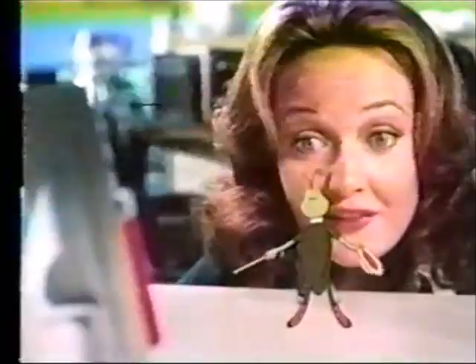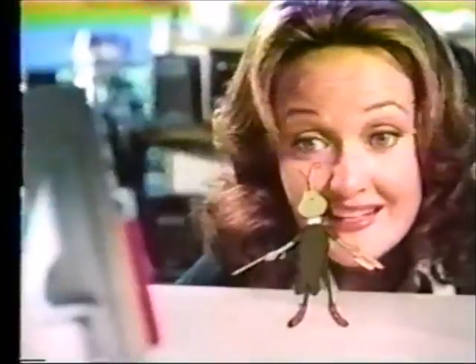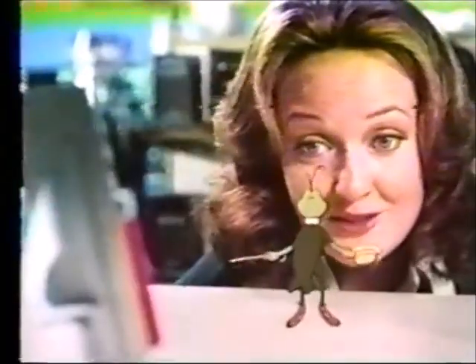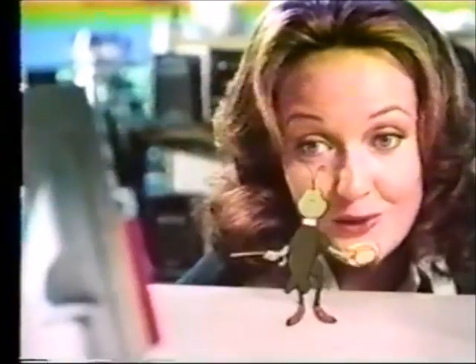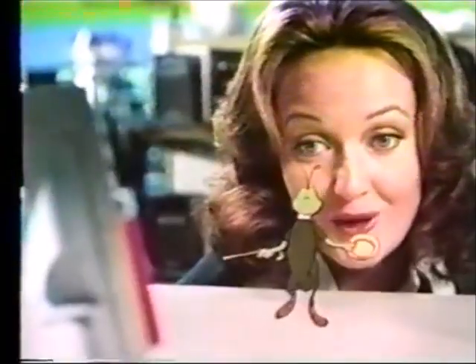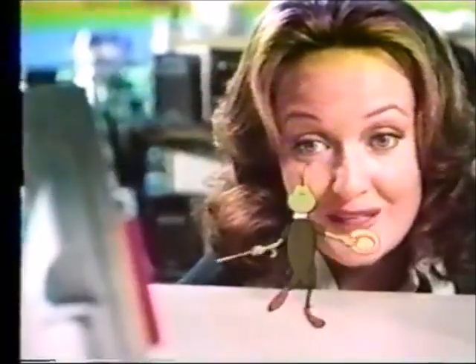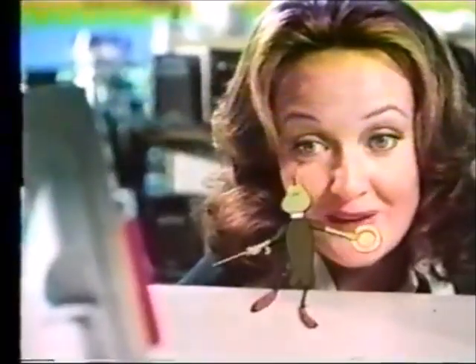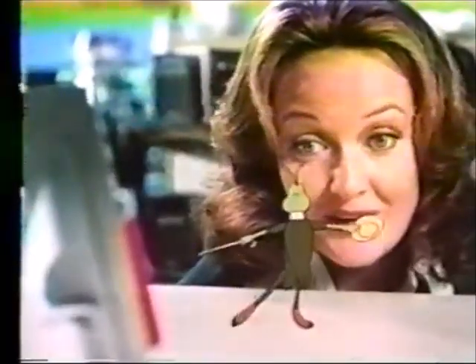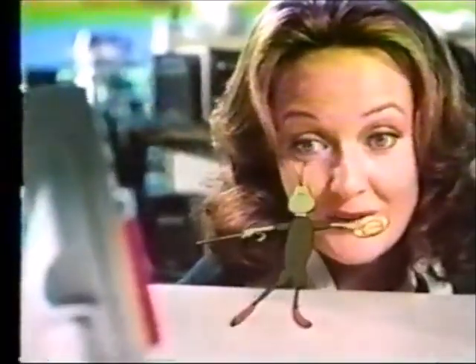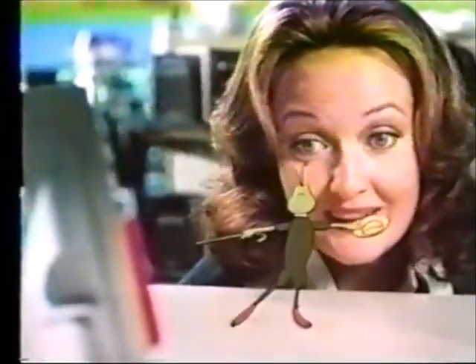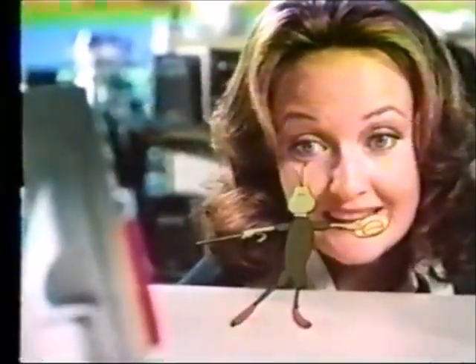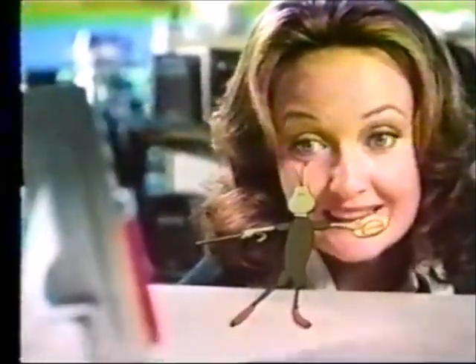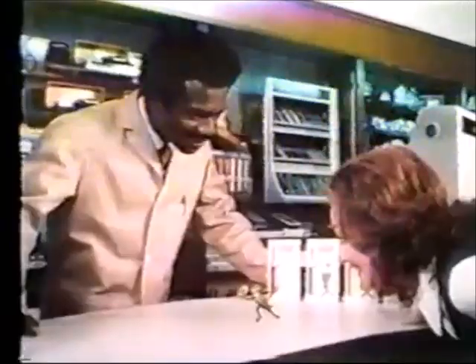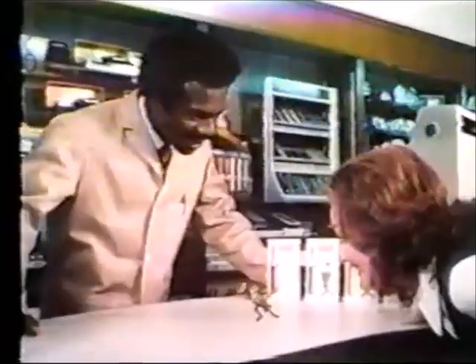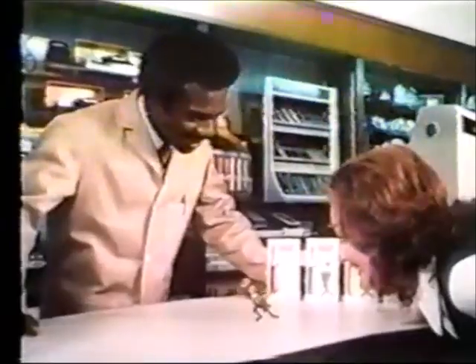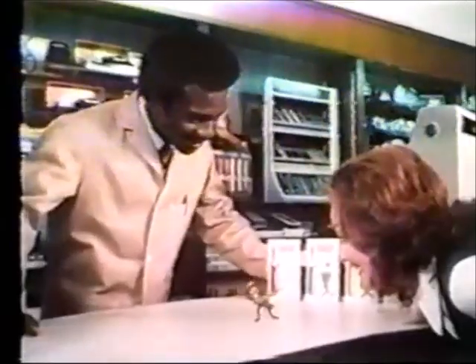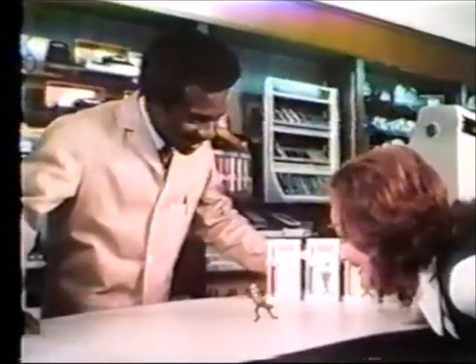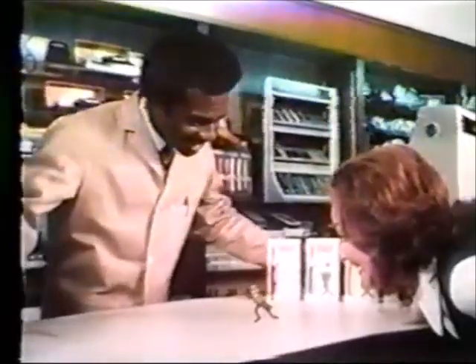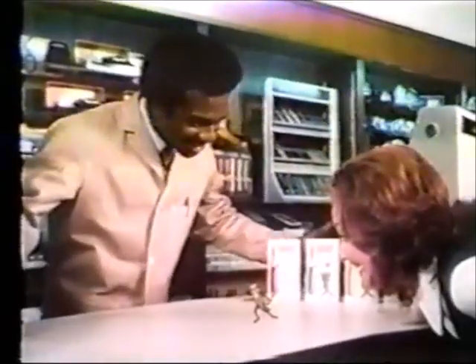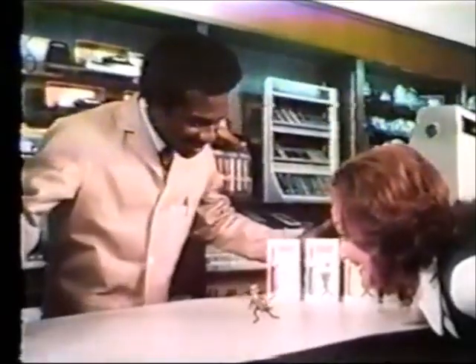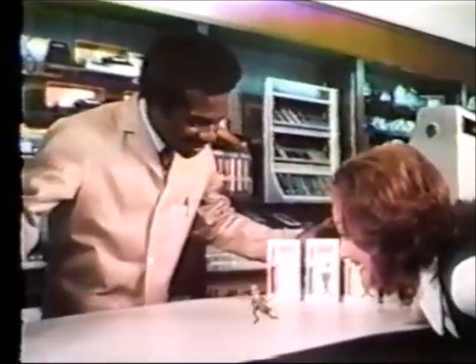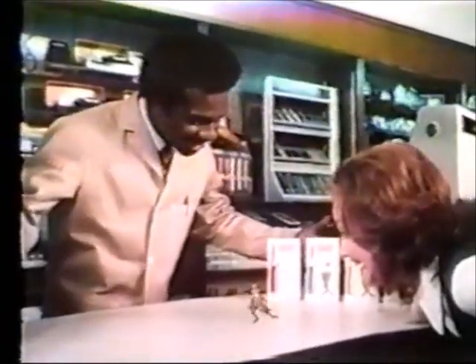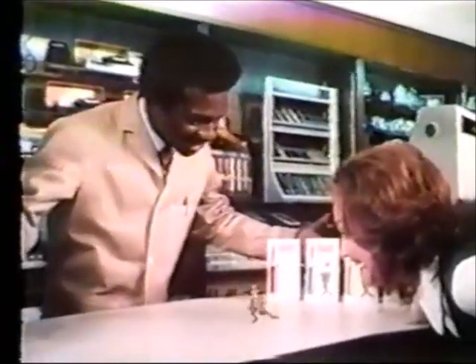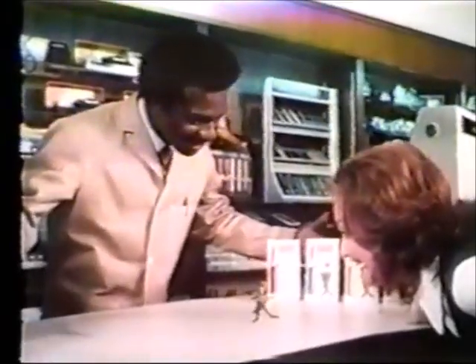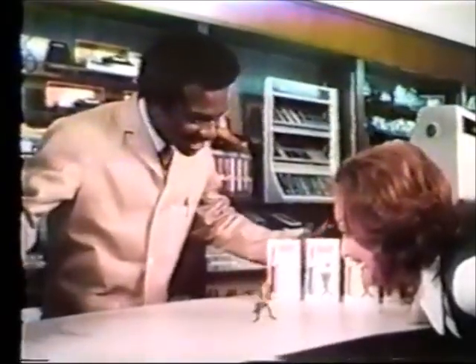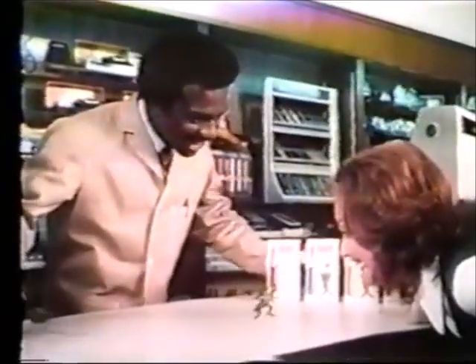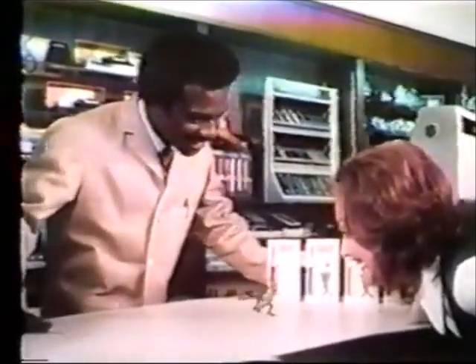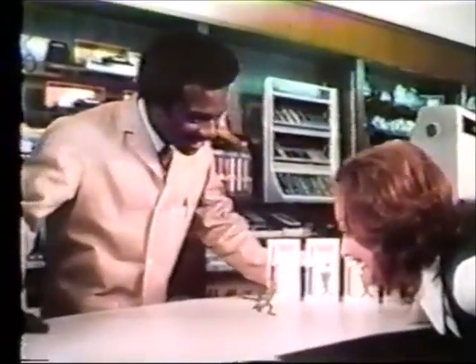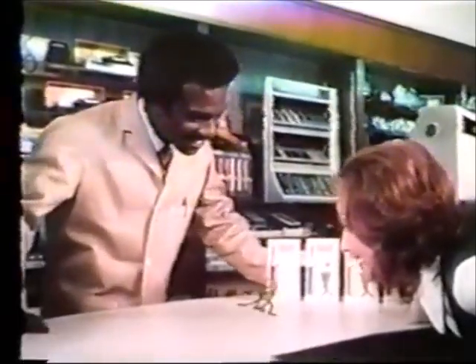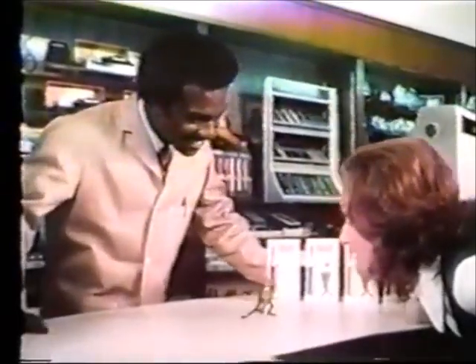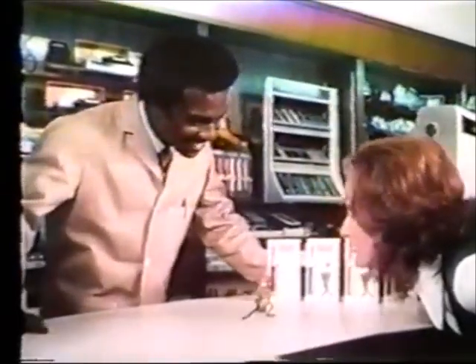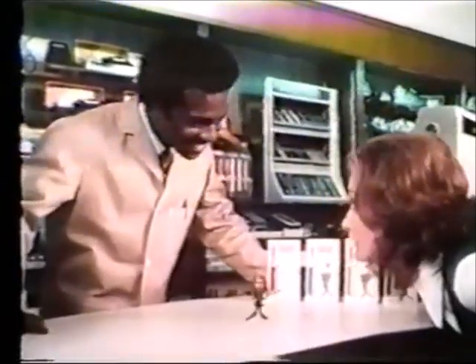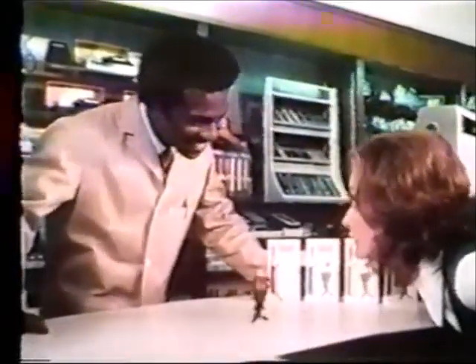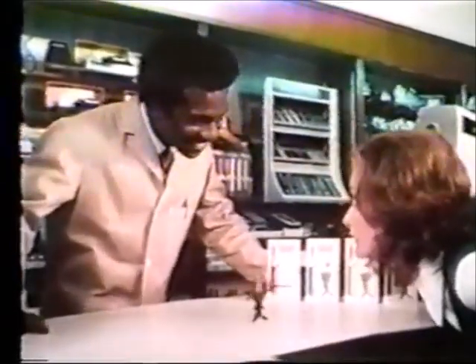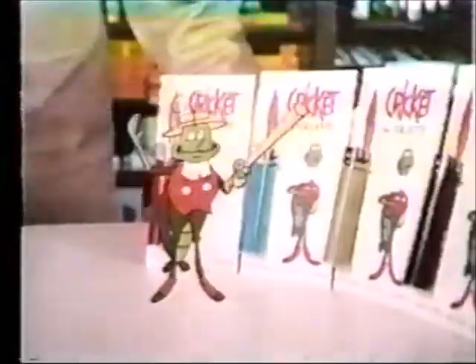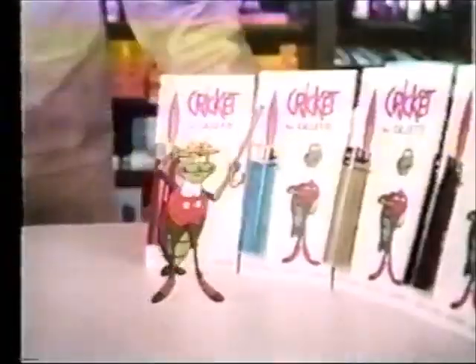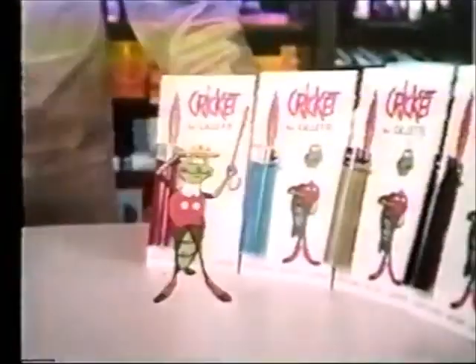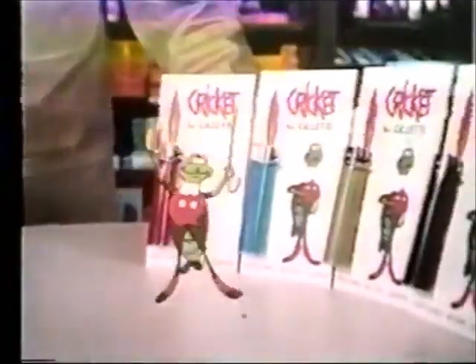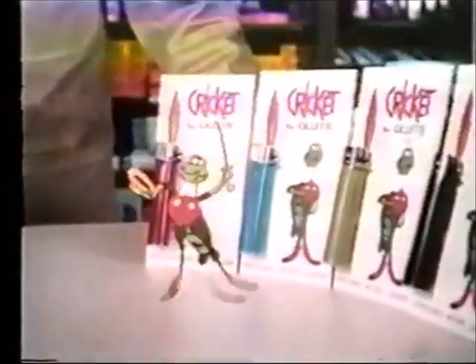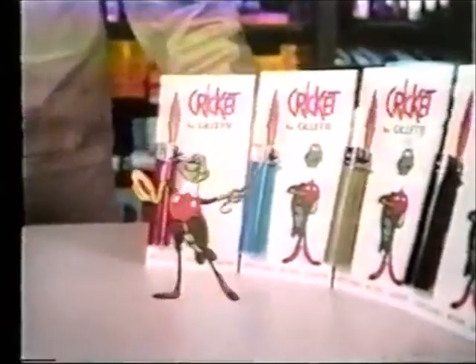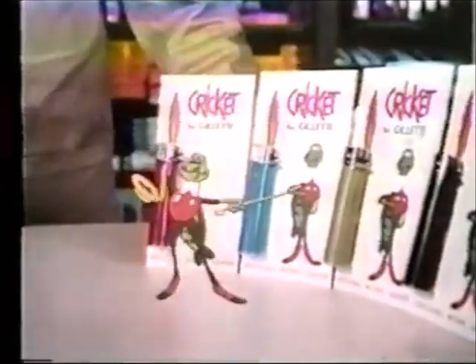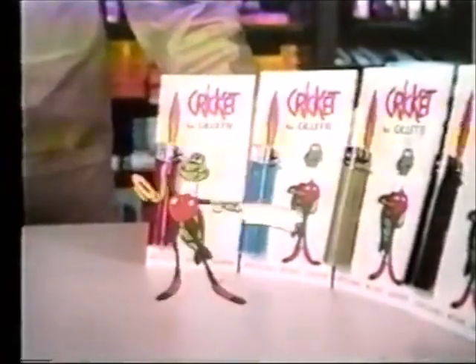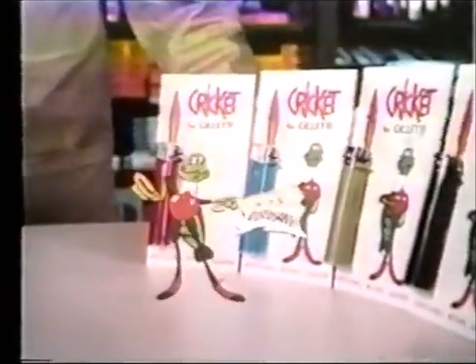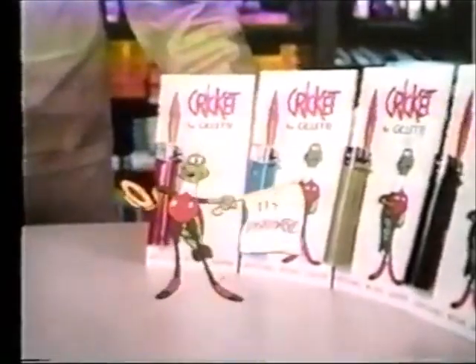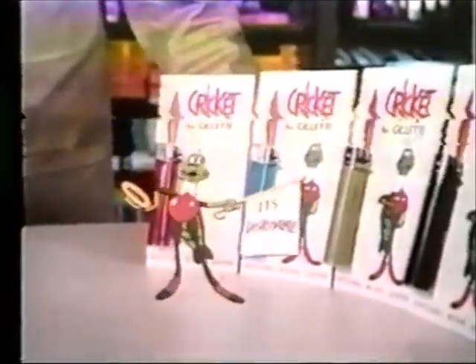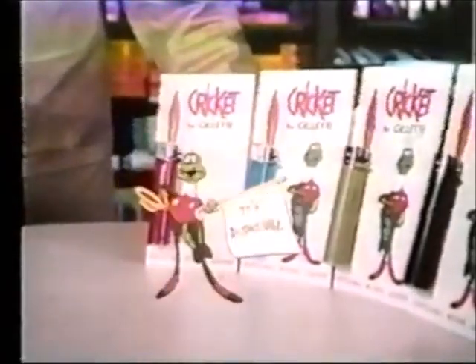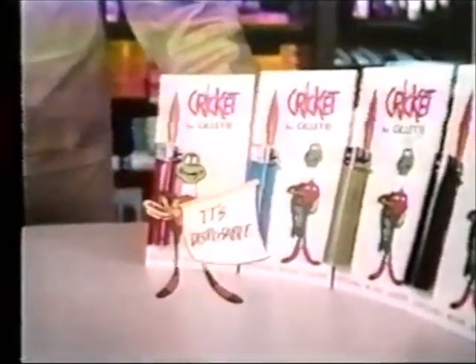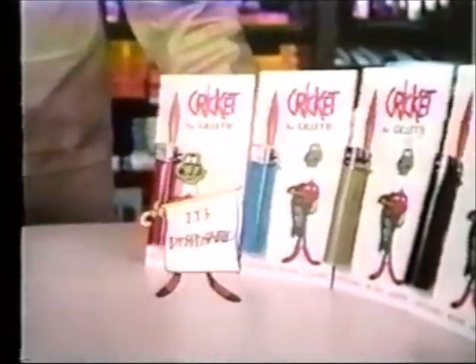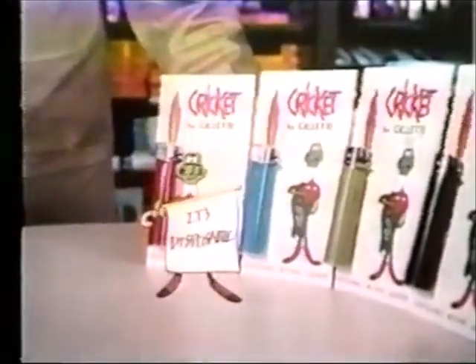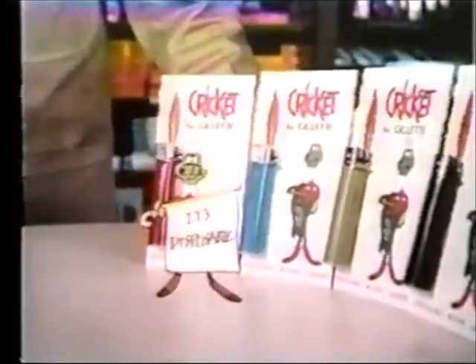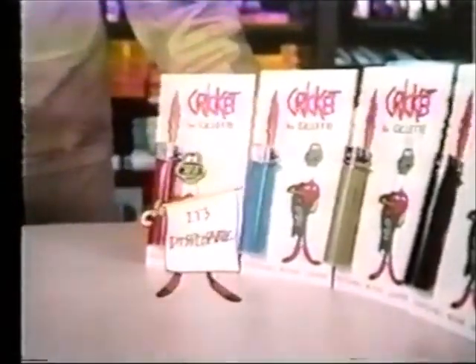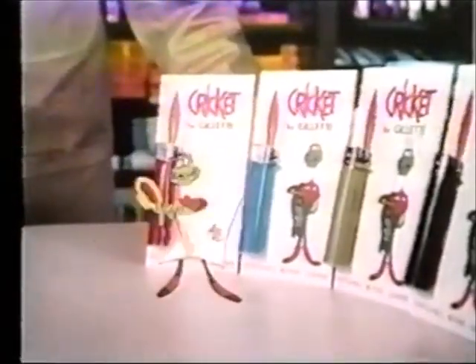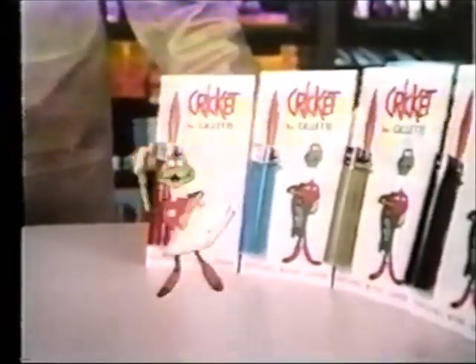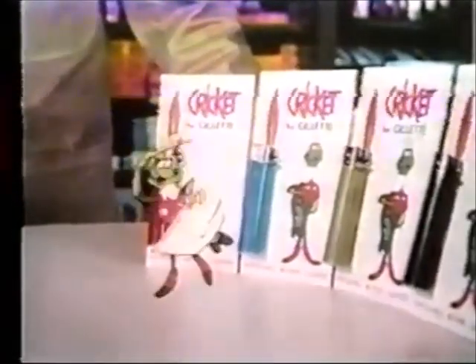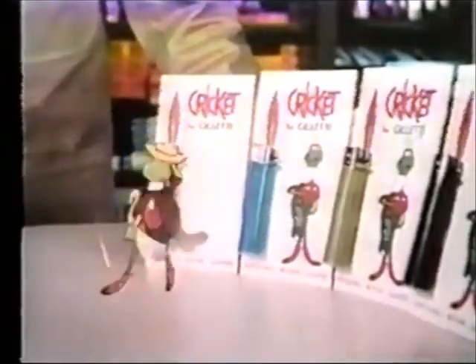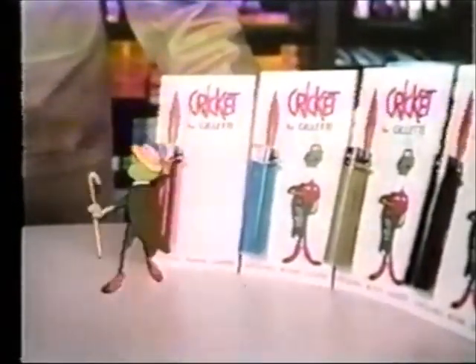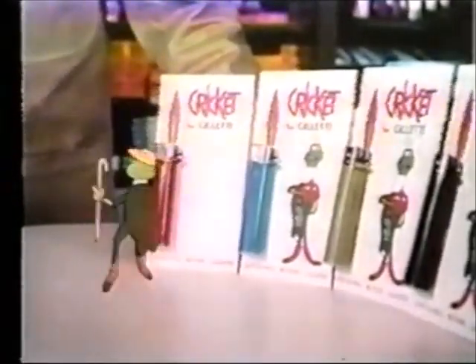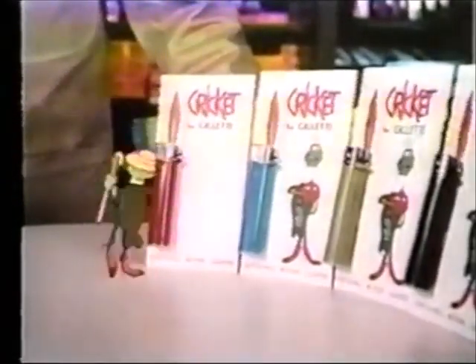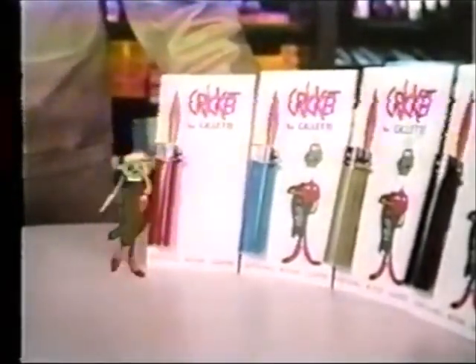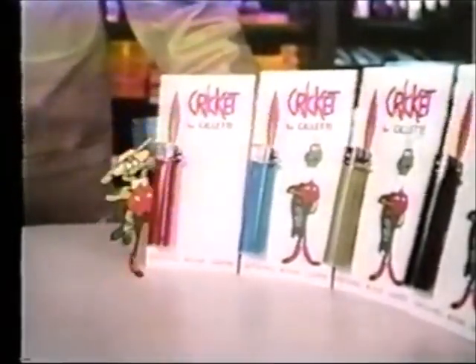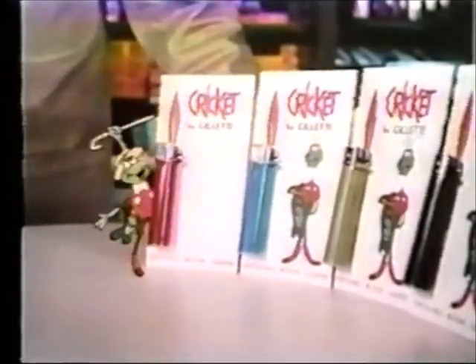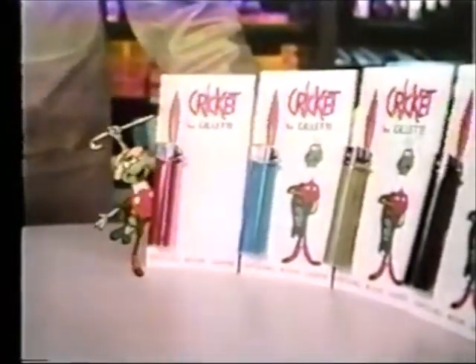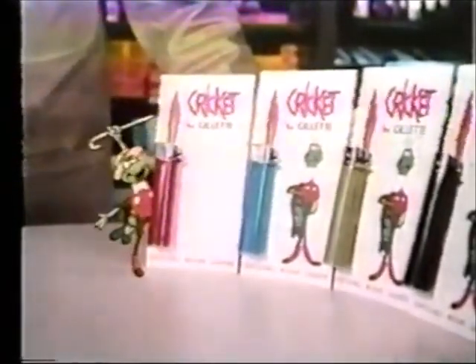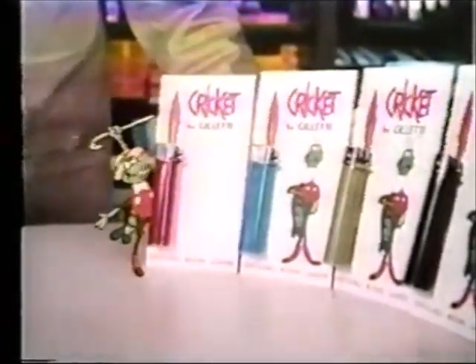That's no ordinary Cricket. Well, Cricket's no ordinary lighter. Gotcha, Cricket. For $1.49, by Gillette.